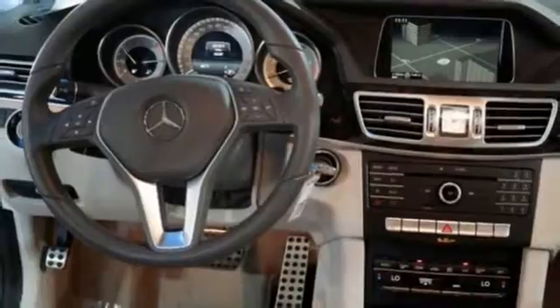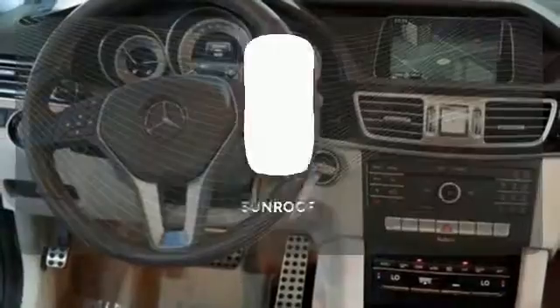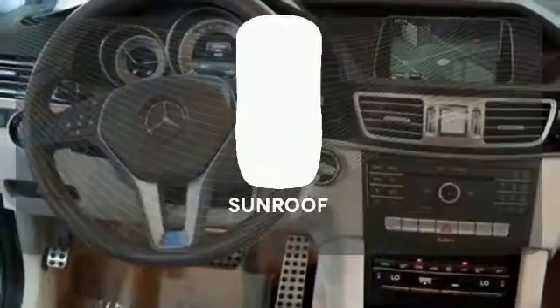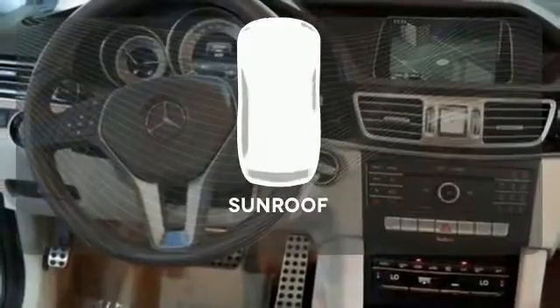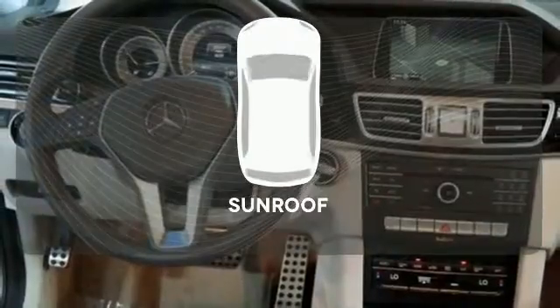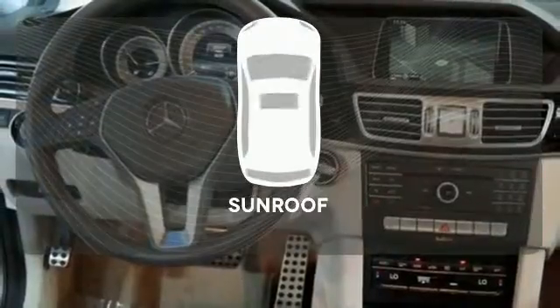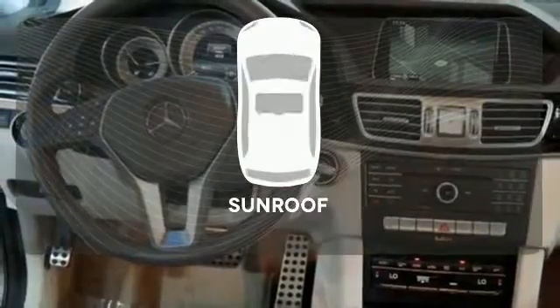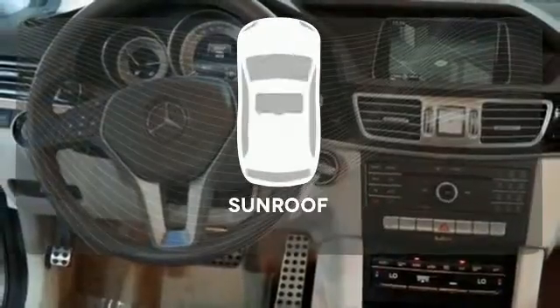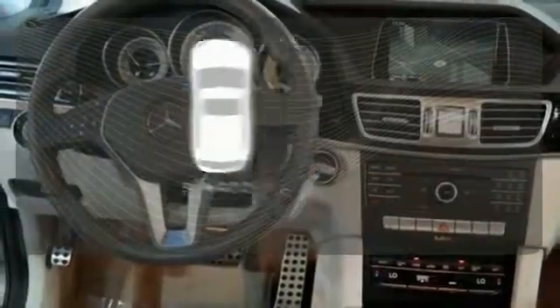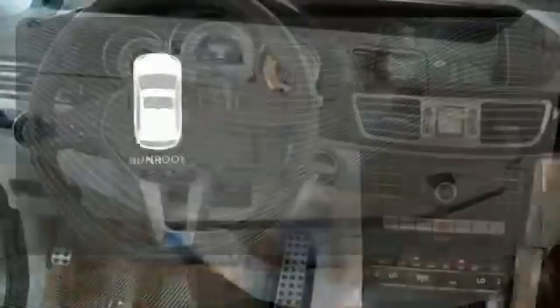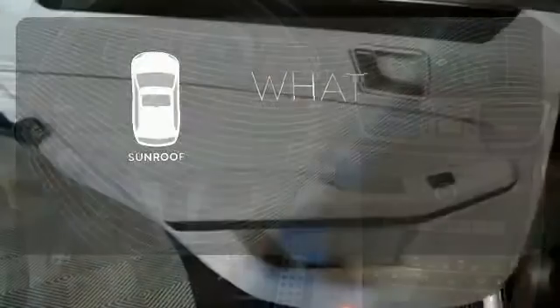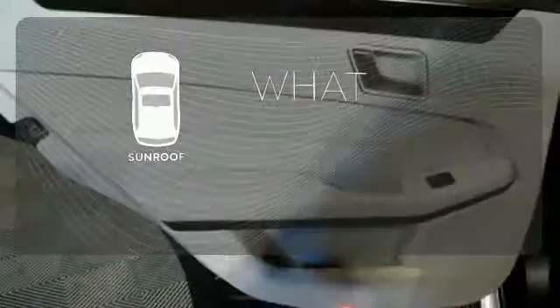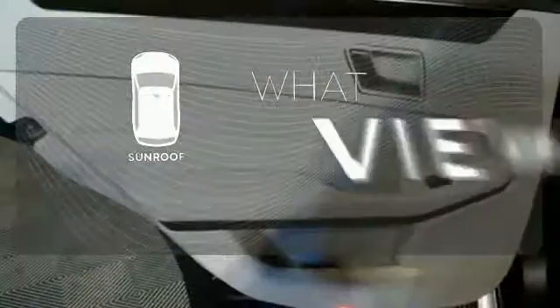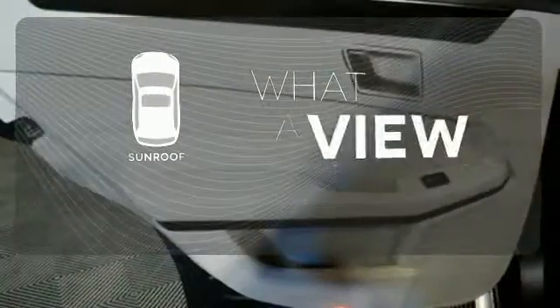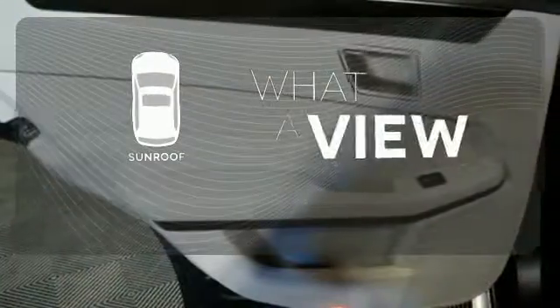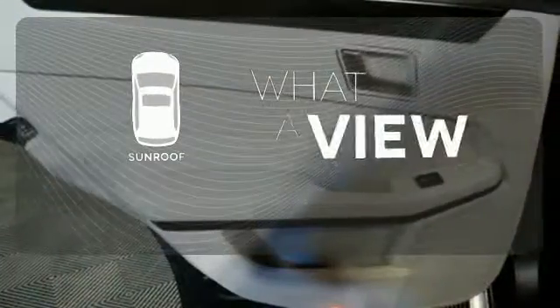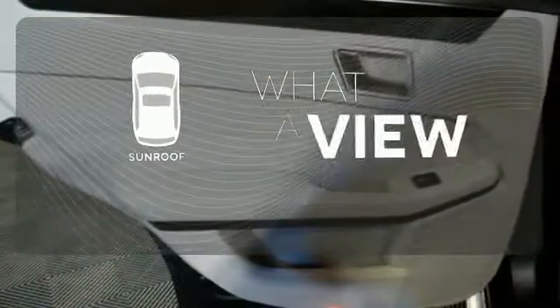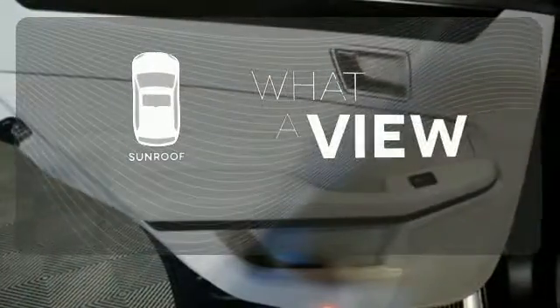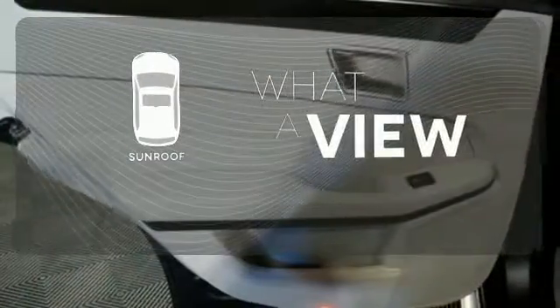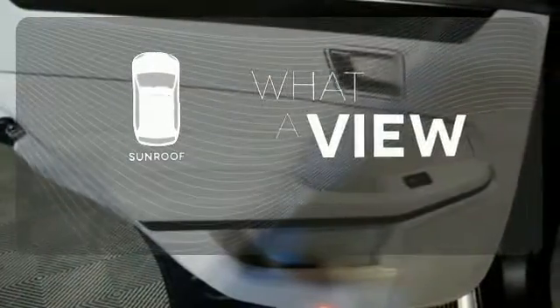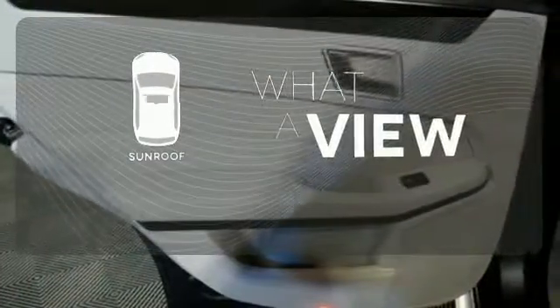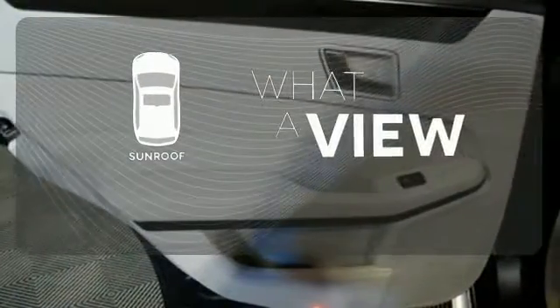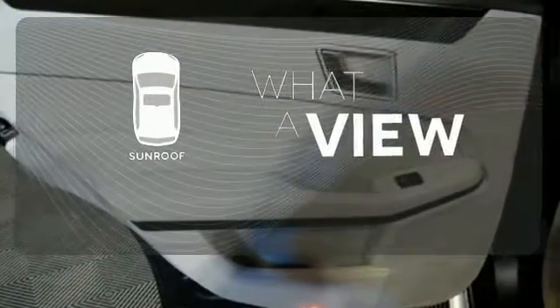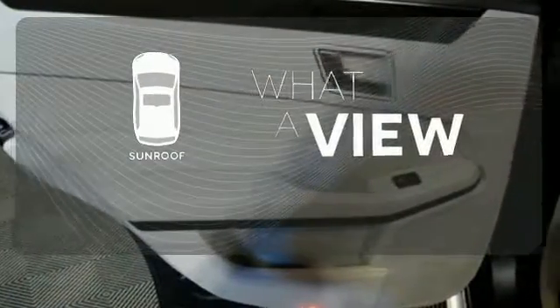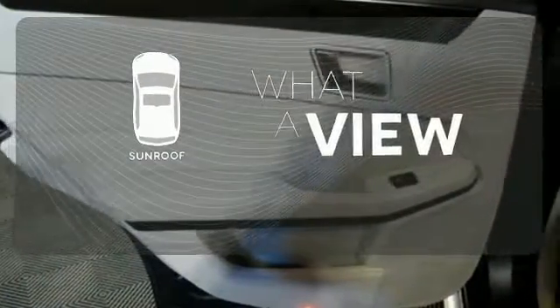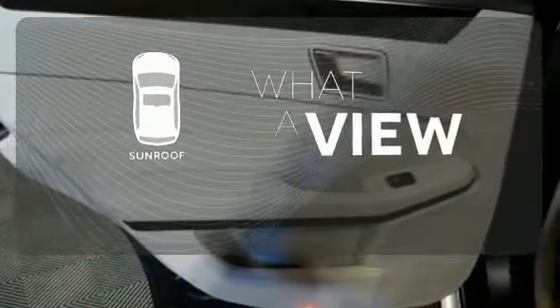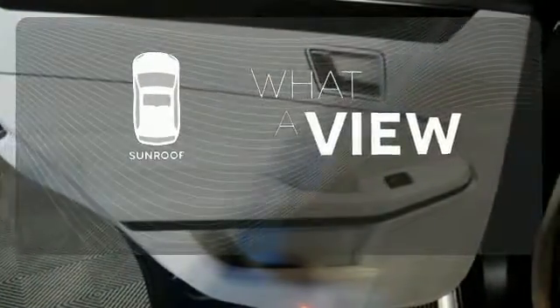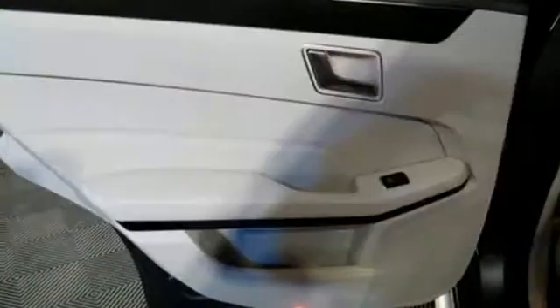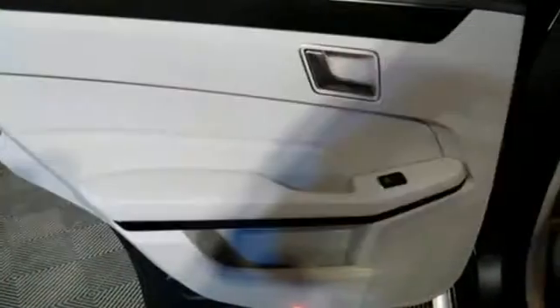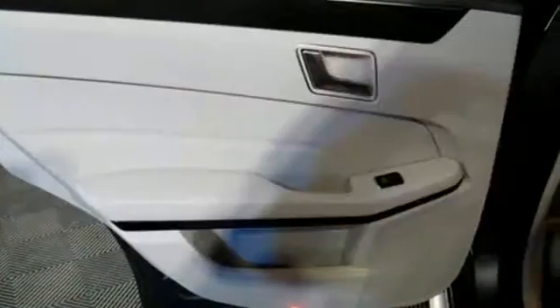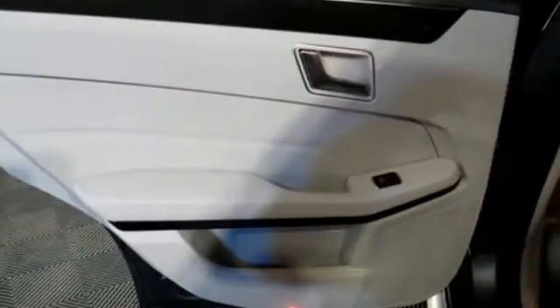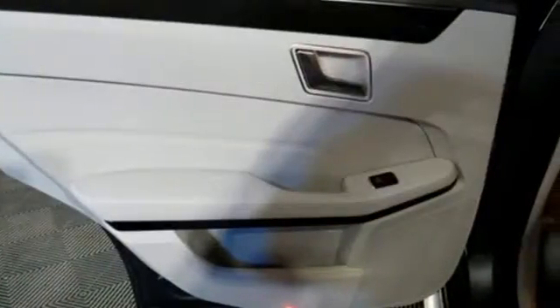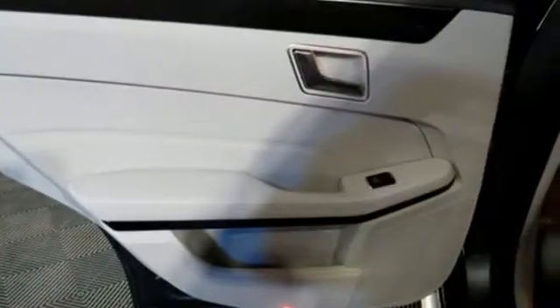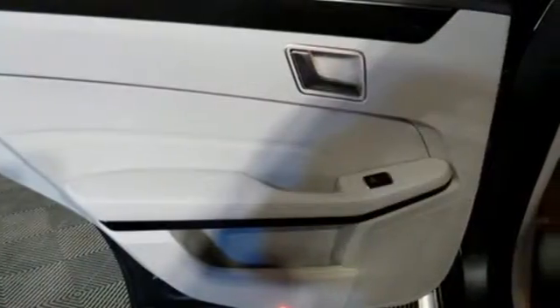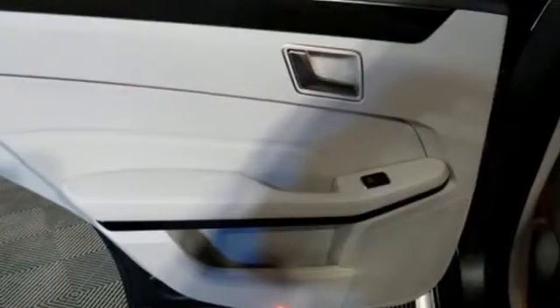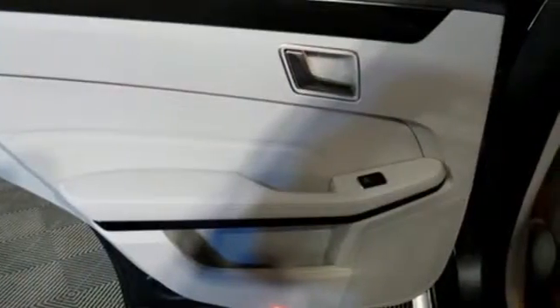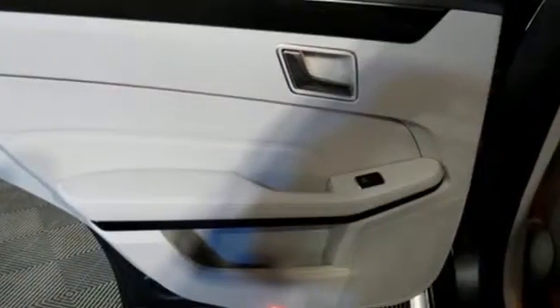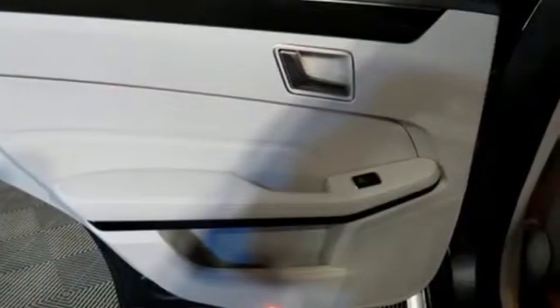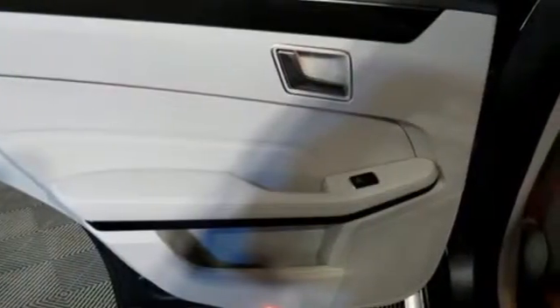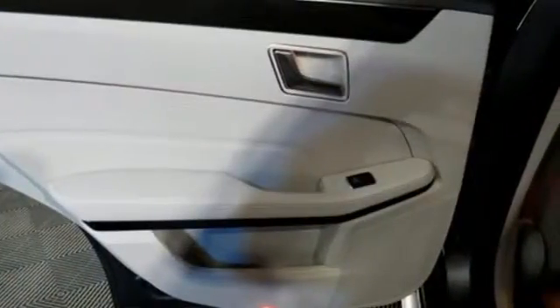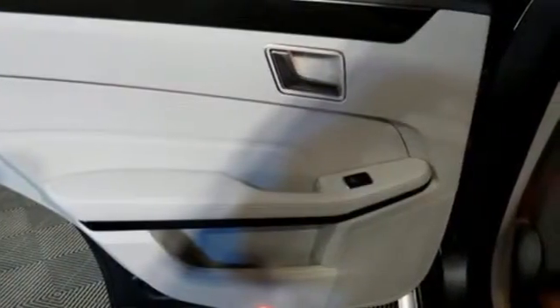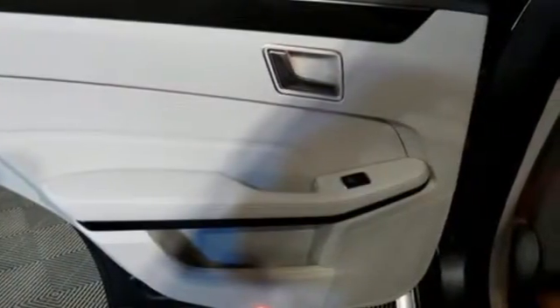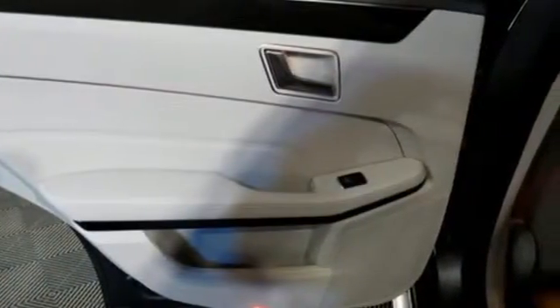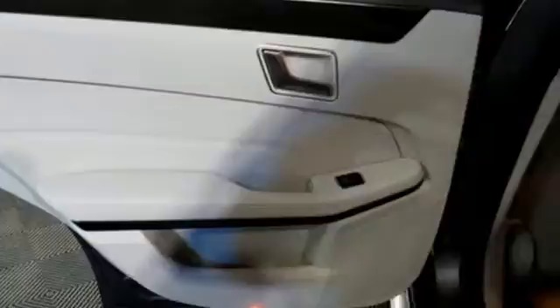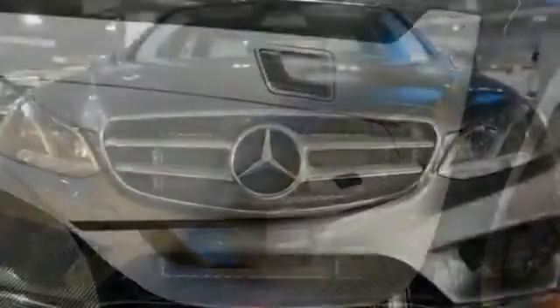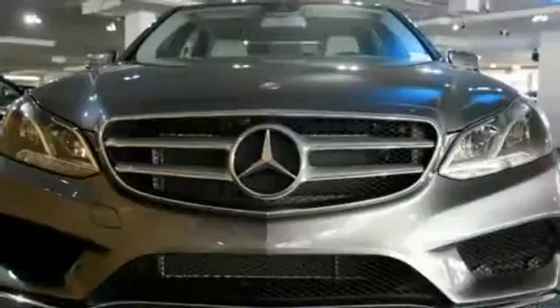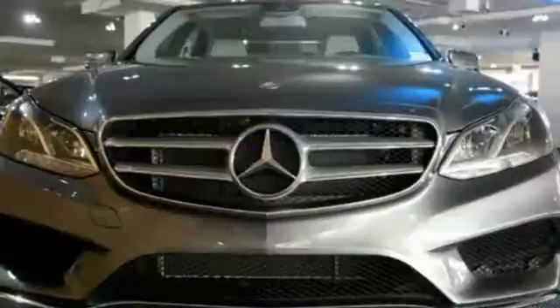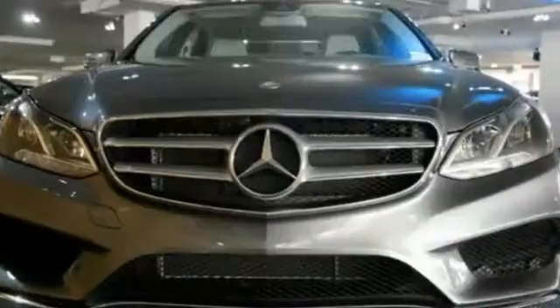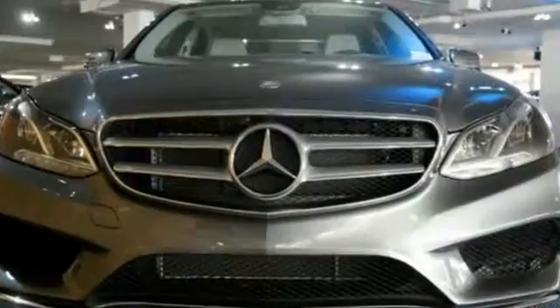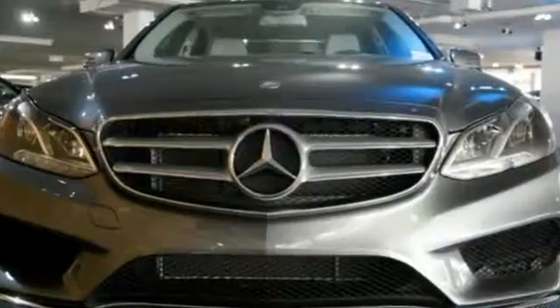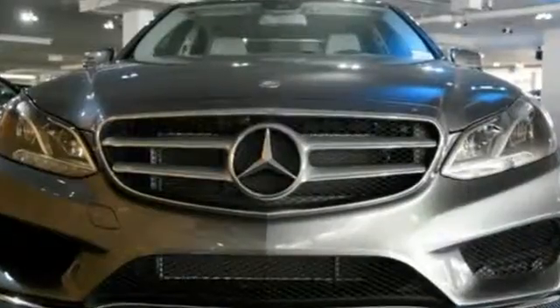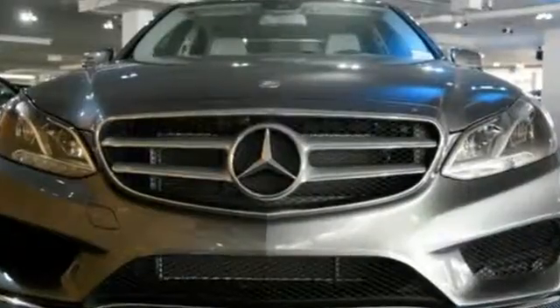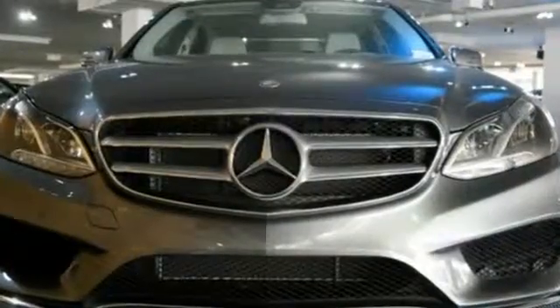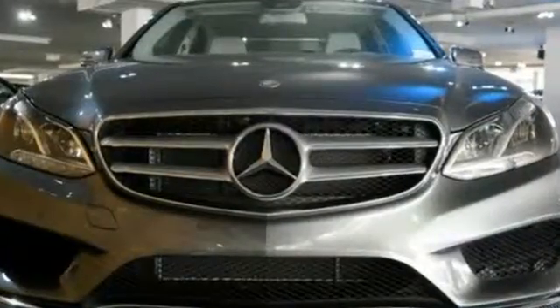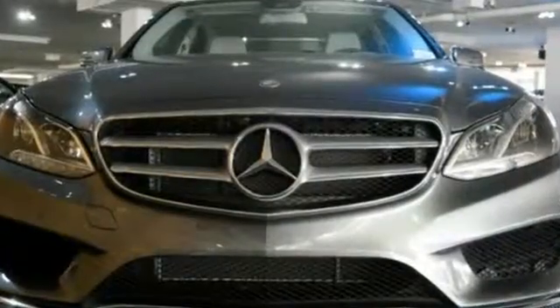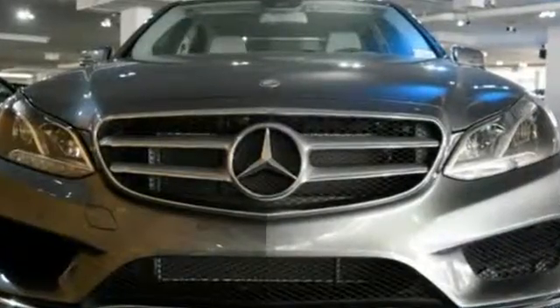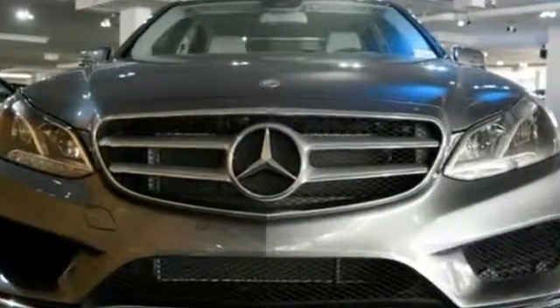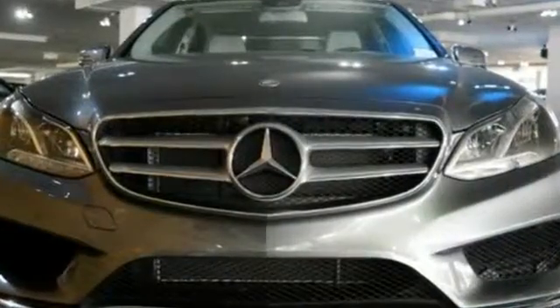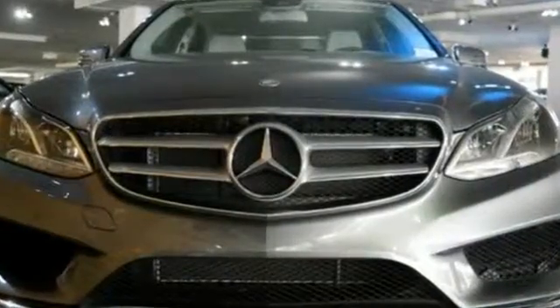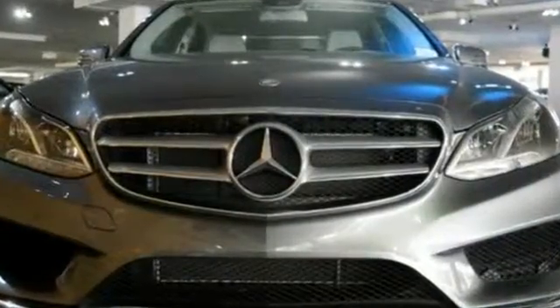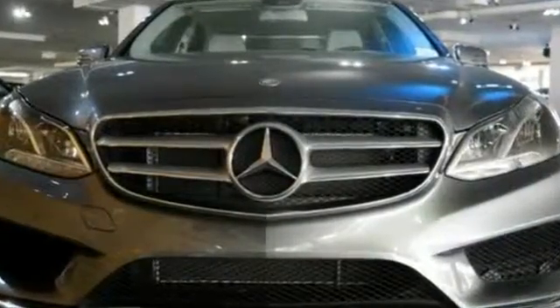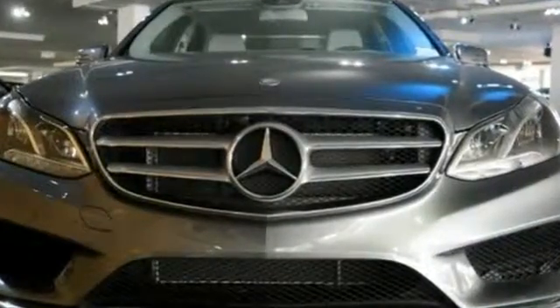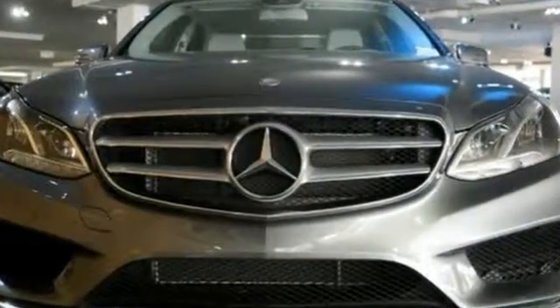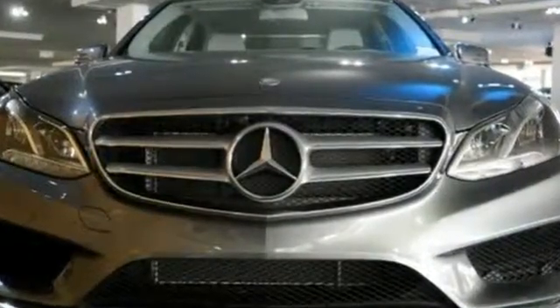The sunroof gives you fresh air for your drive. Passion and beauty for all your senses. Take this E-Class home today.